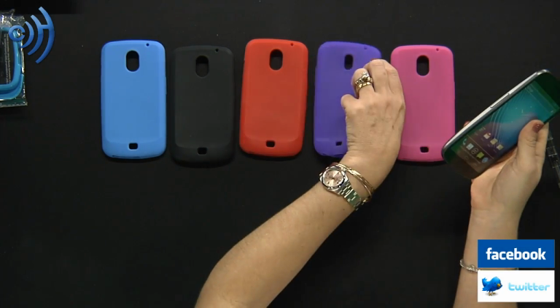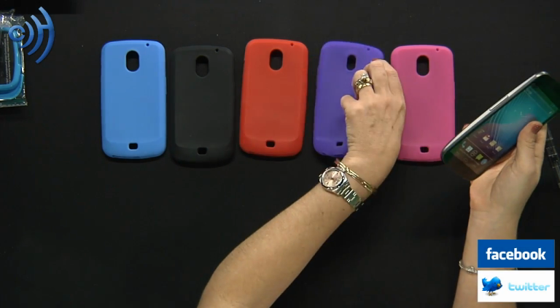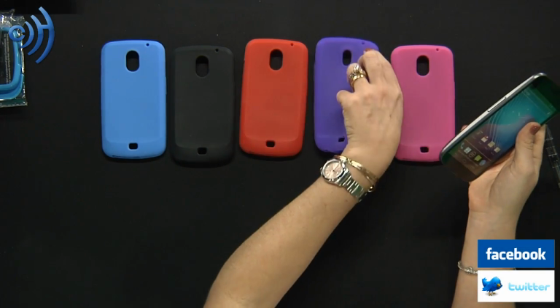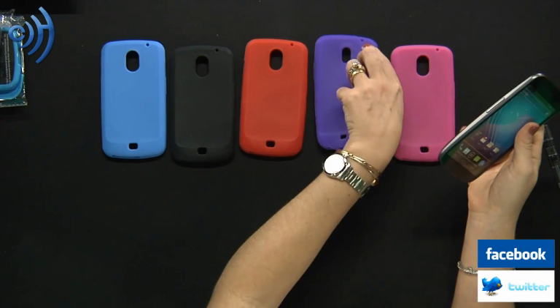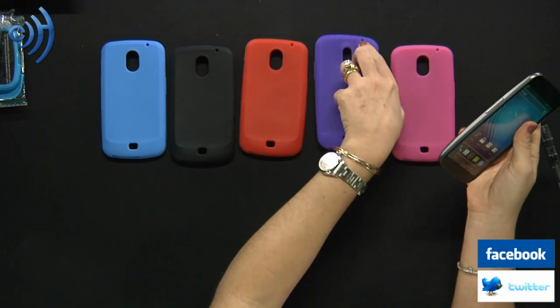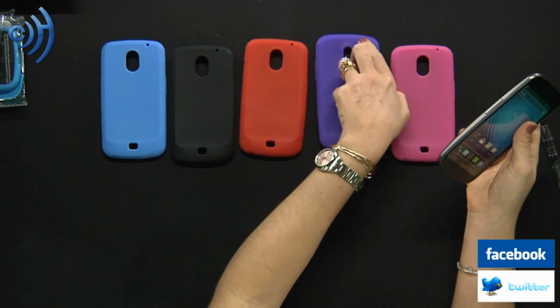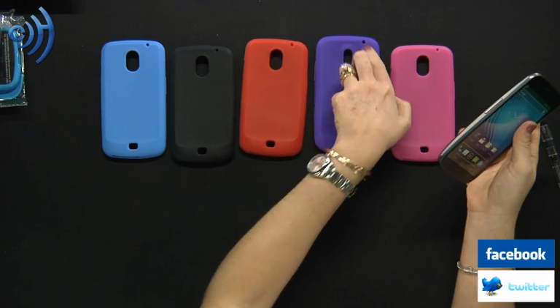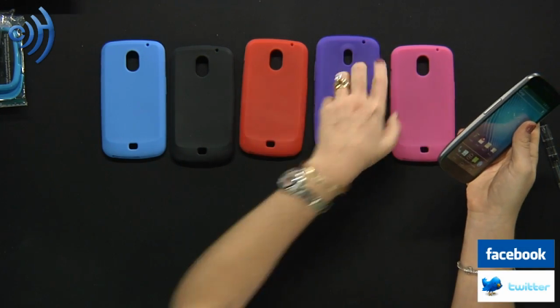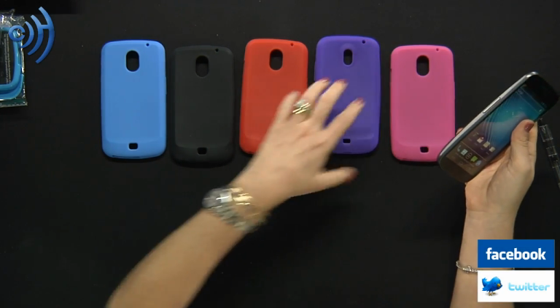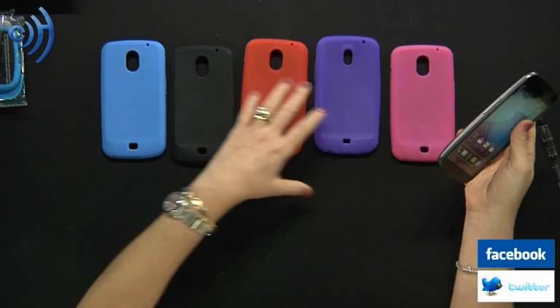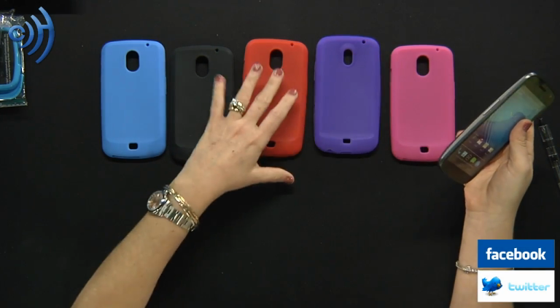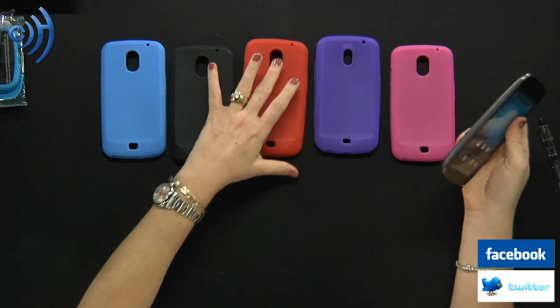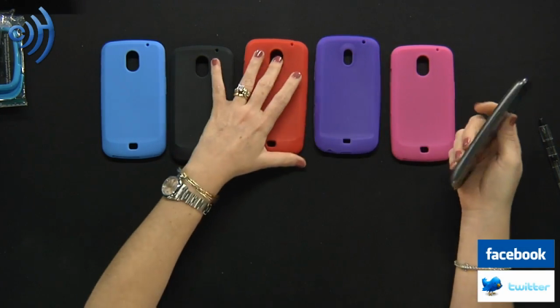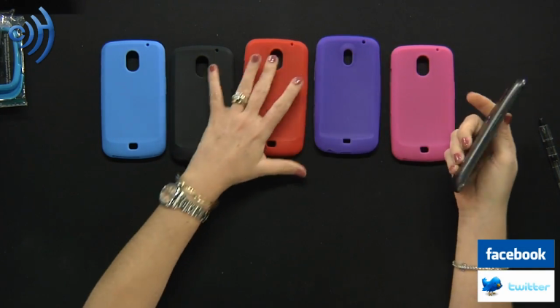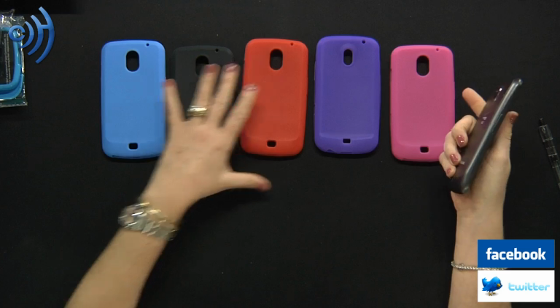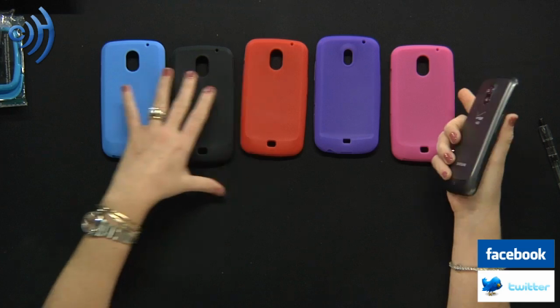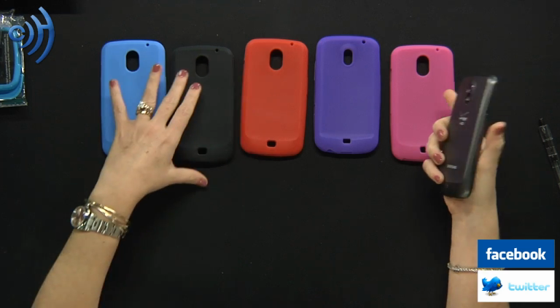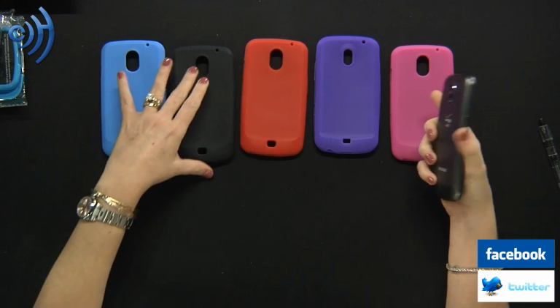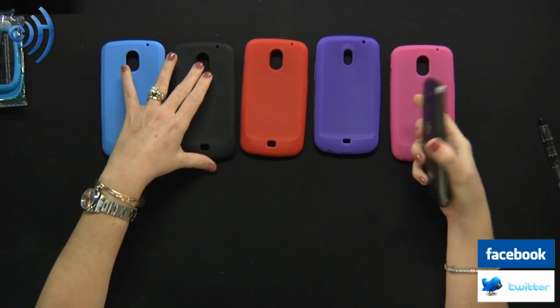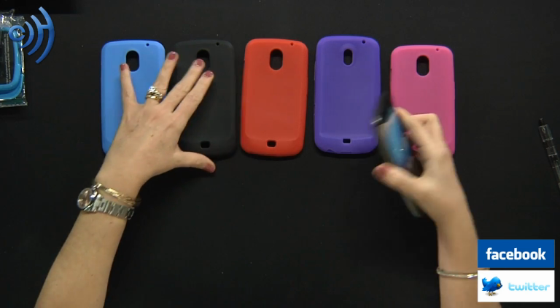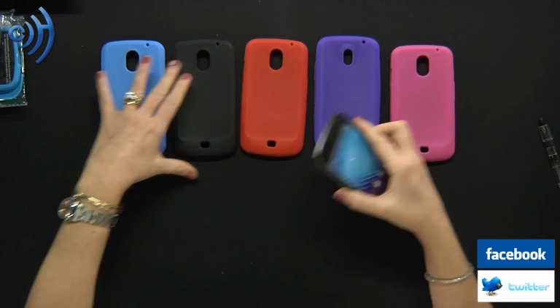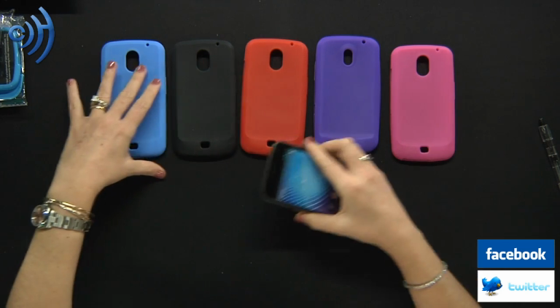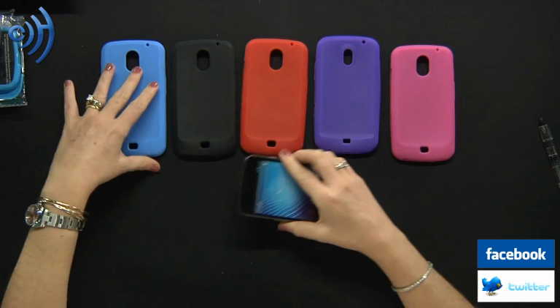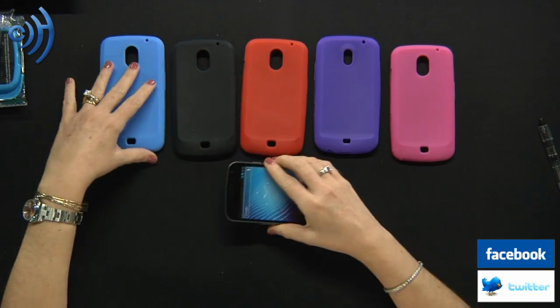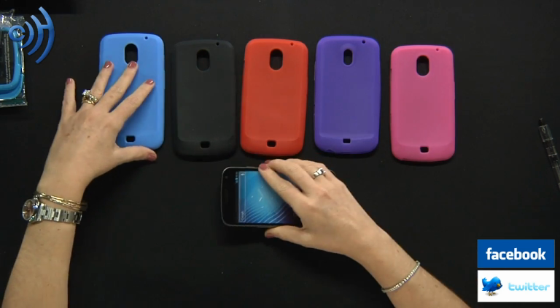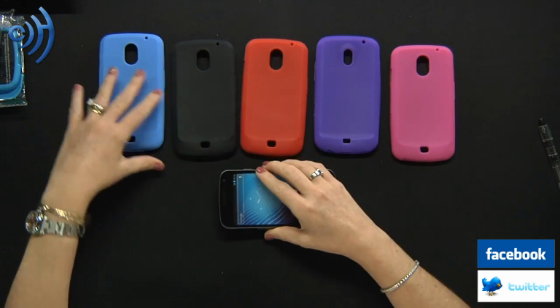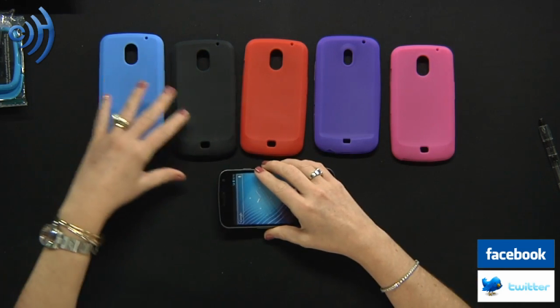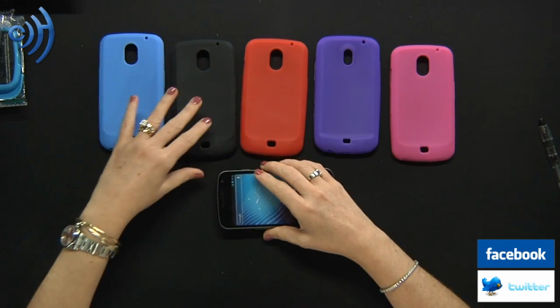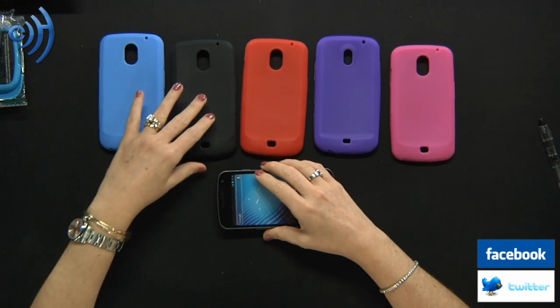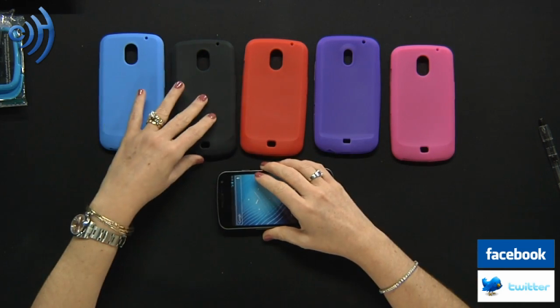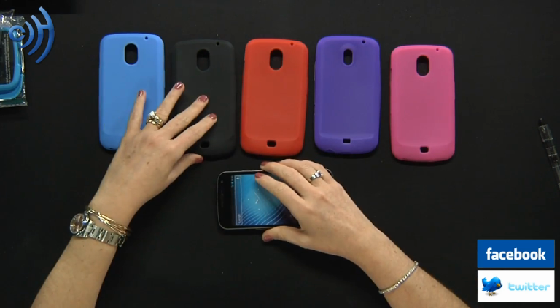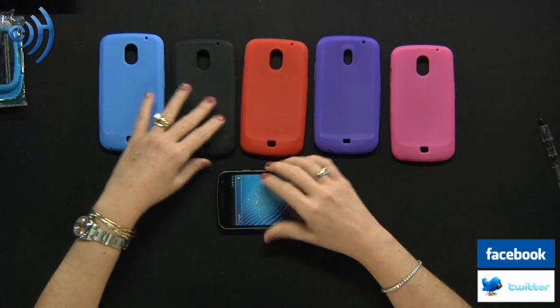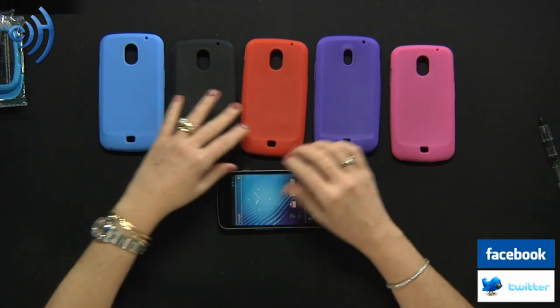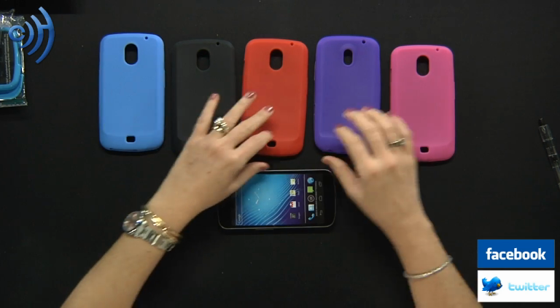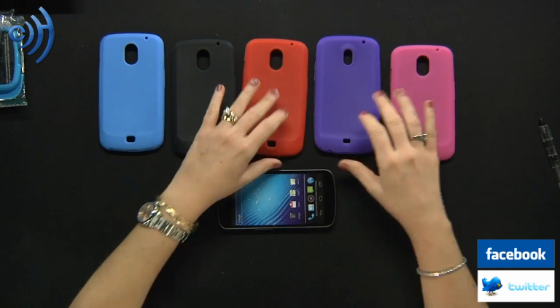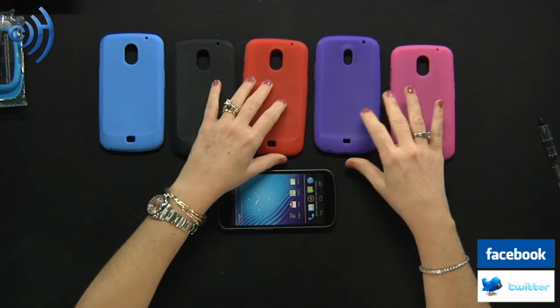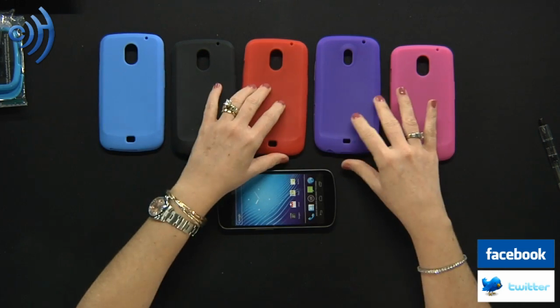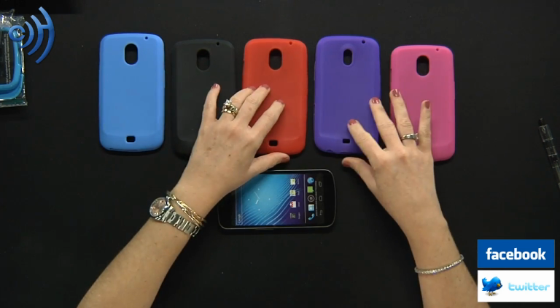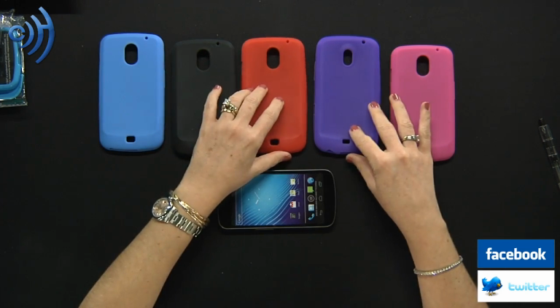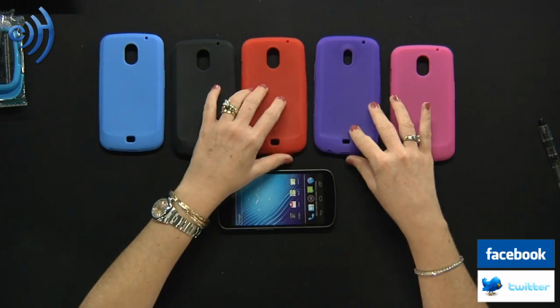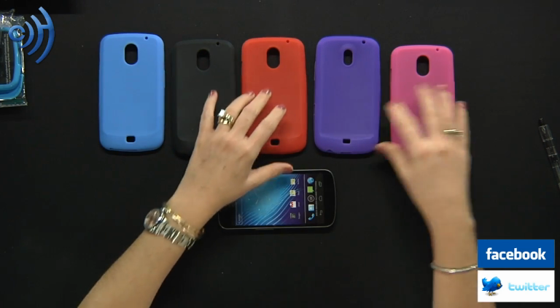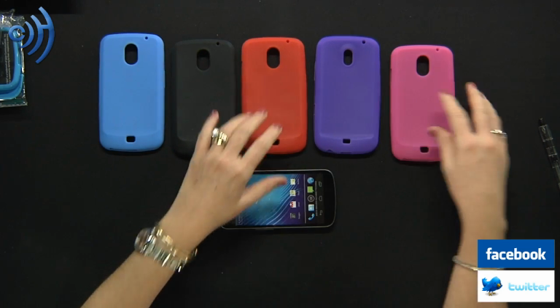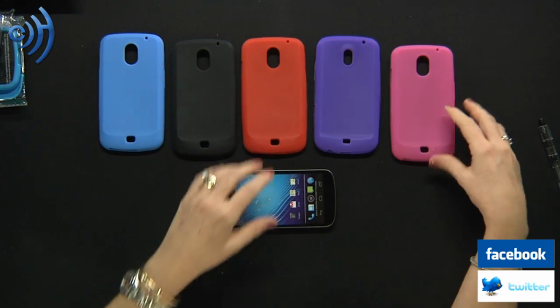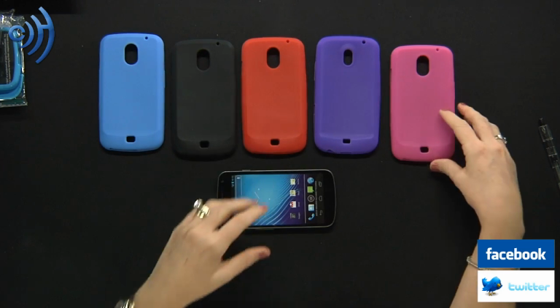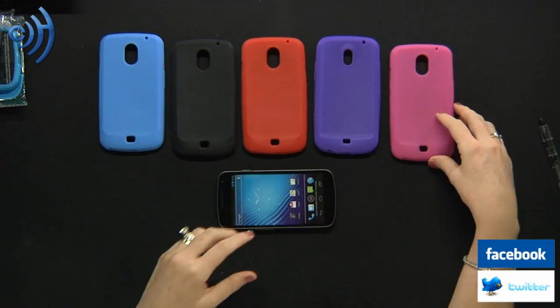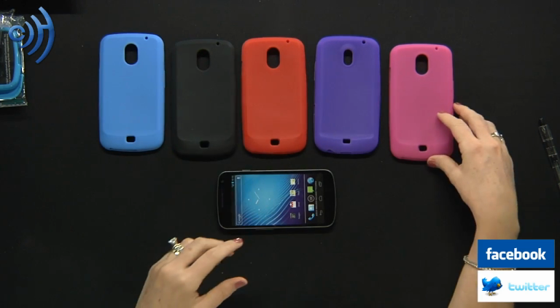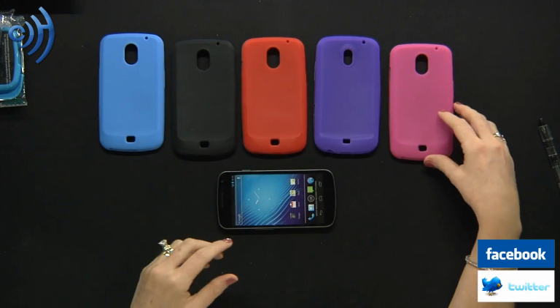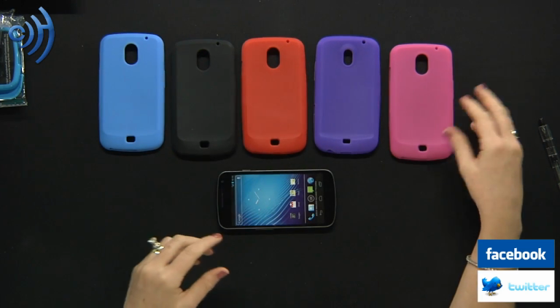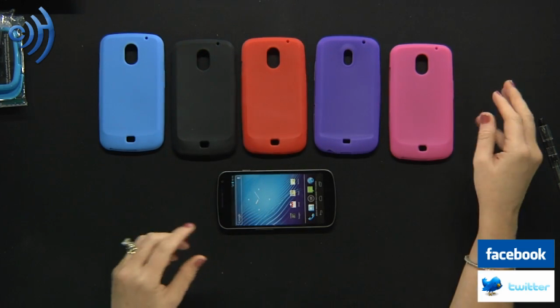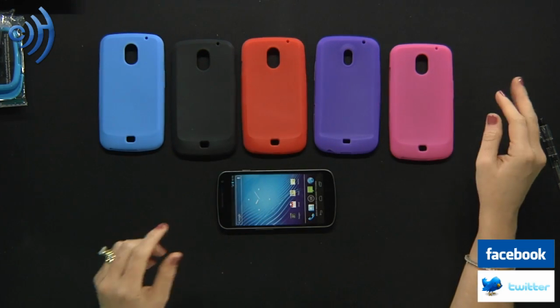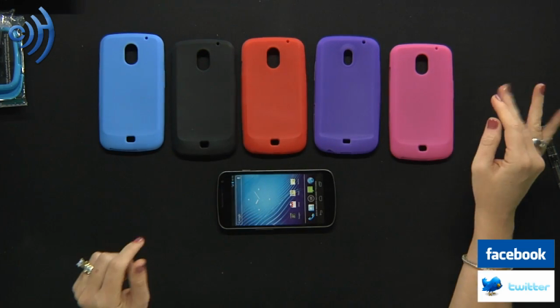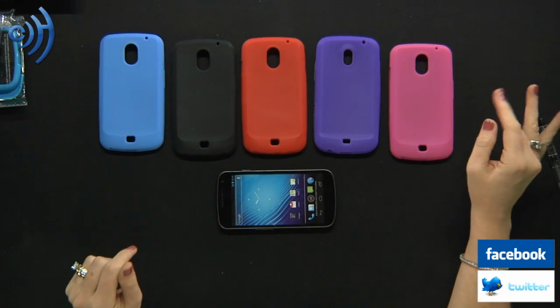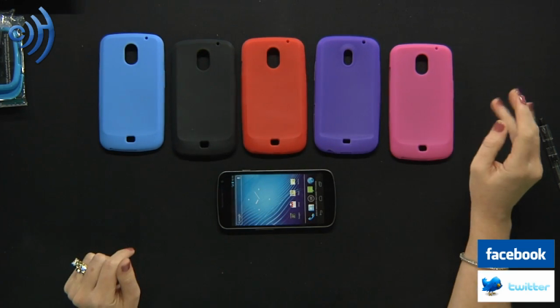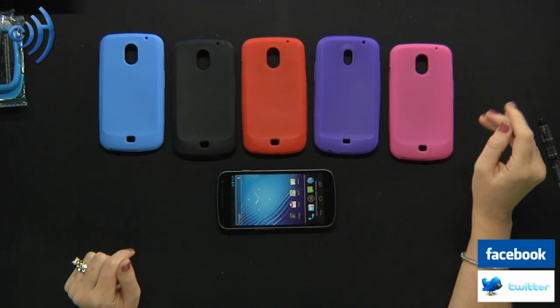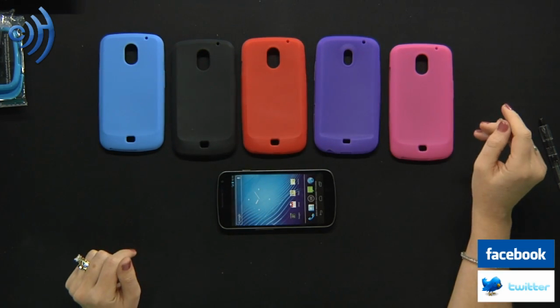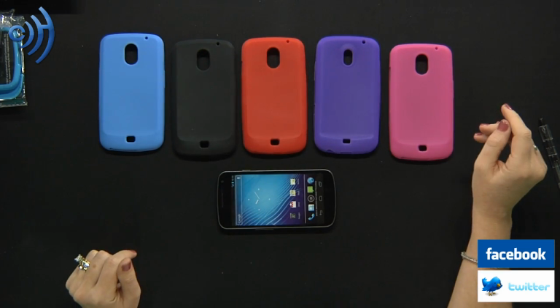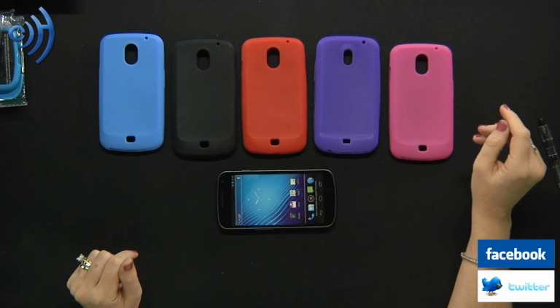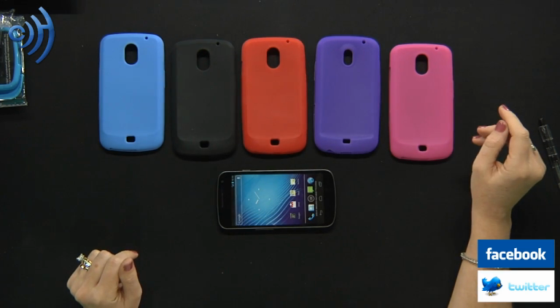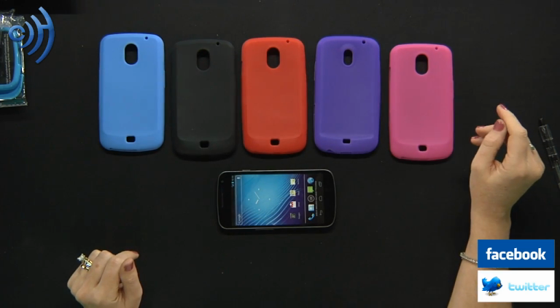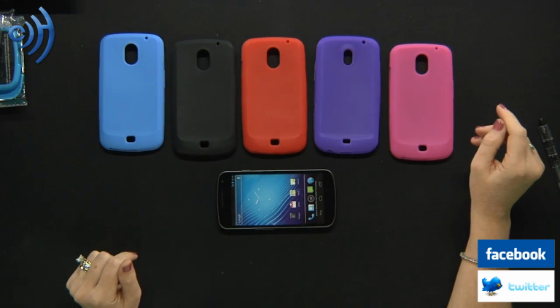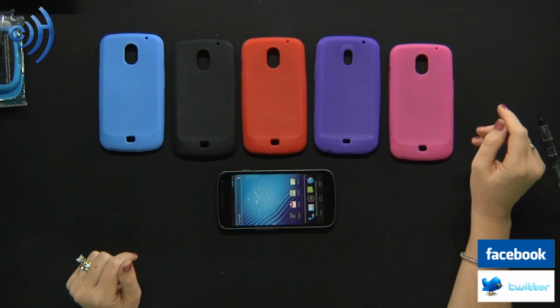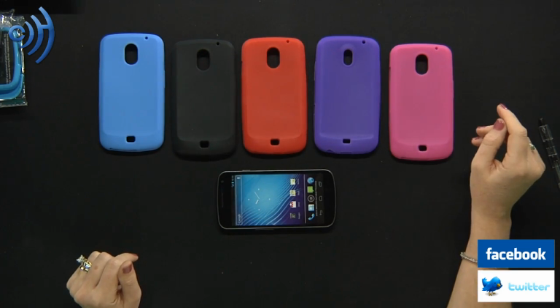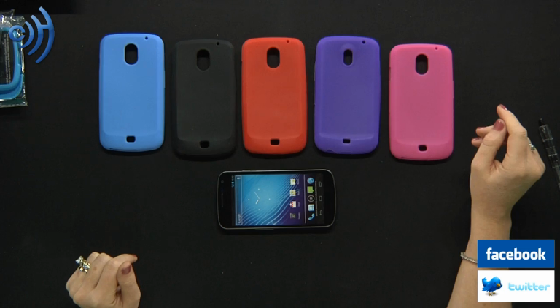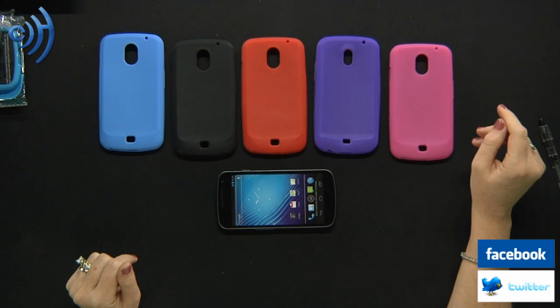Thanks for watching. Once again, my name is Erika from Cell Phone Trek. Don't forget to follow us on Twitter and visit us at cellphonetrek.com. Thank you.